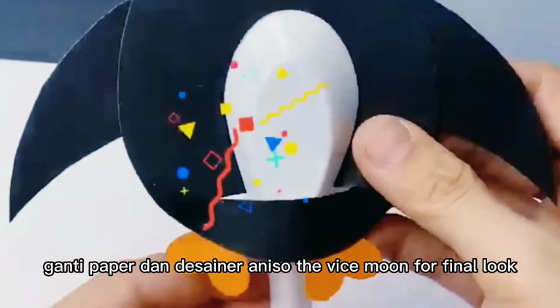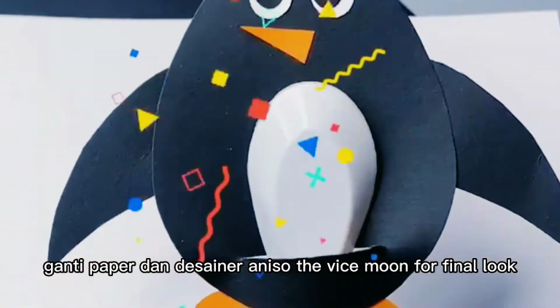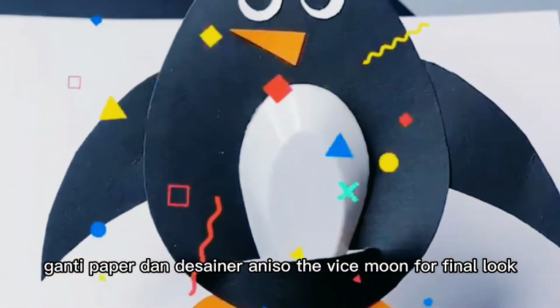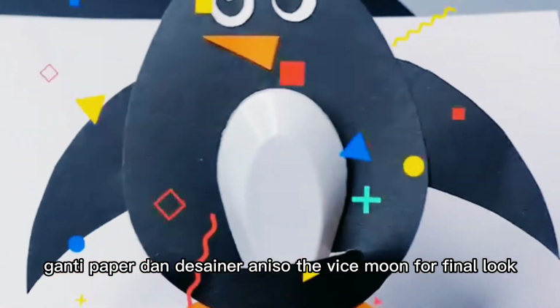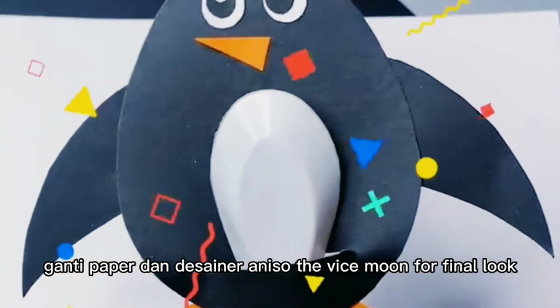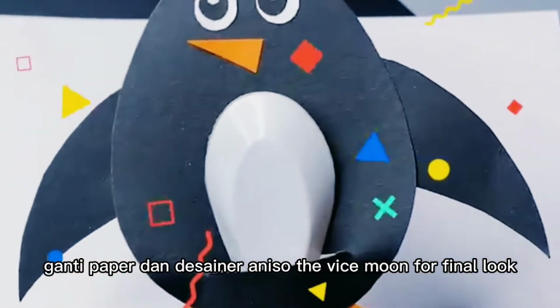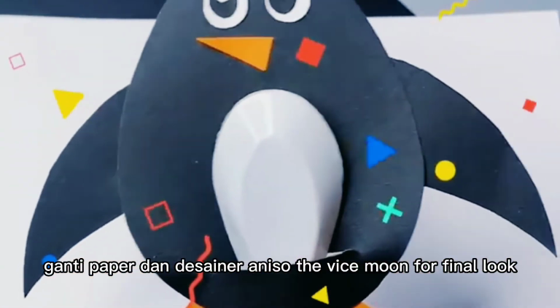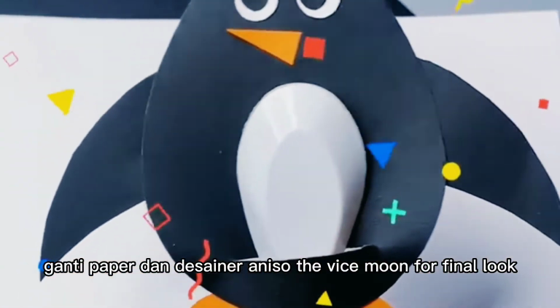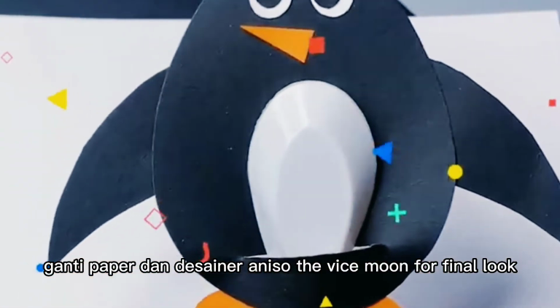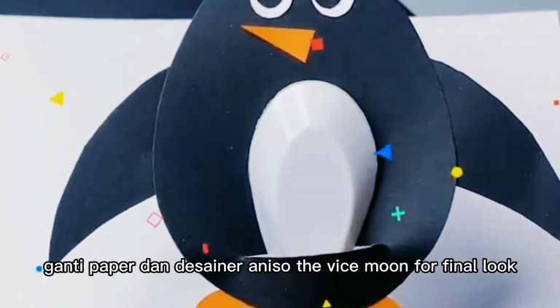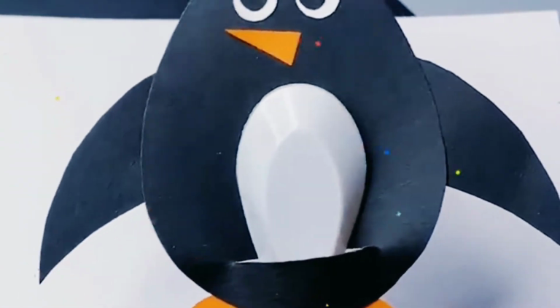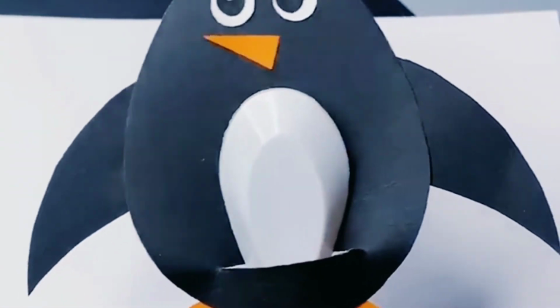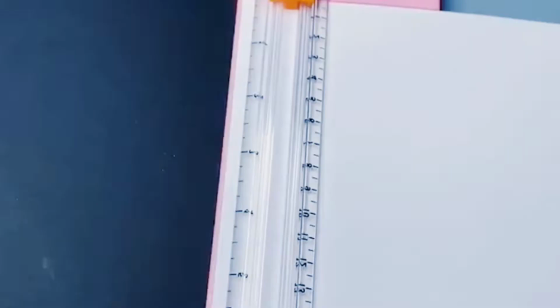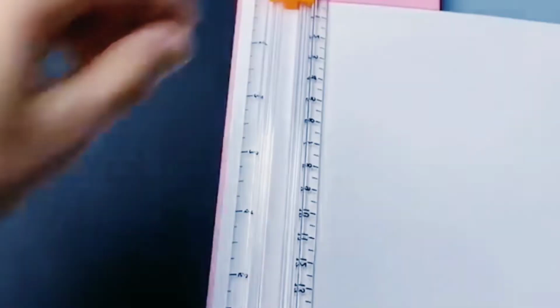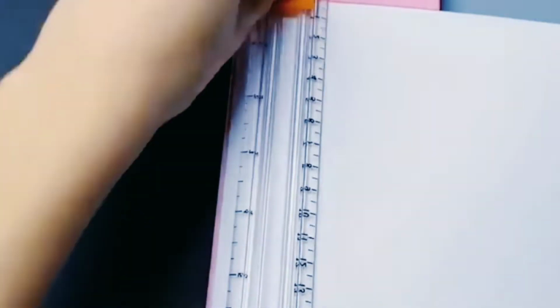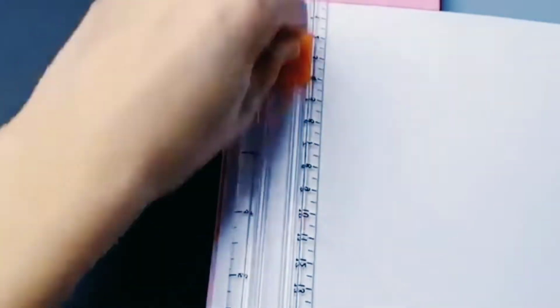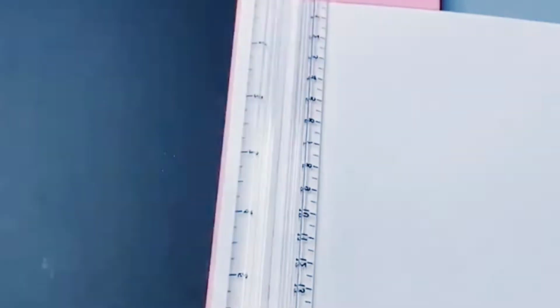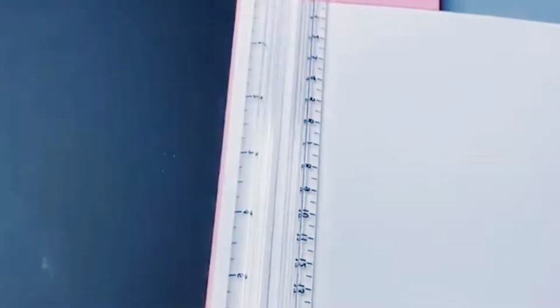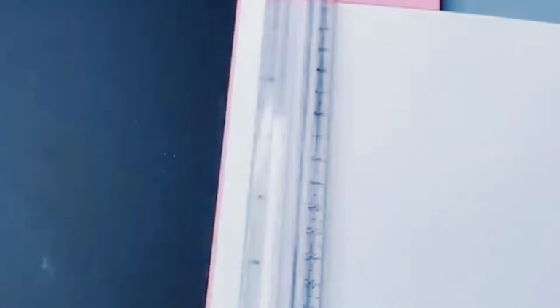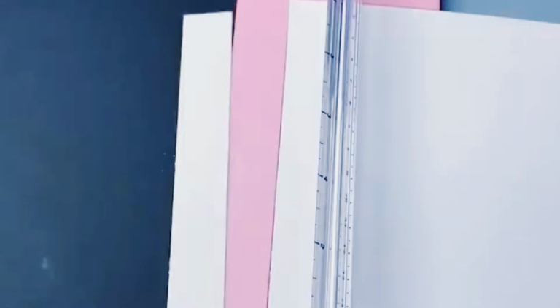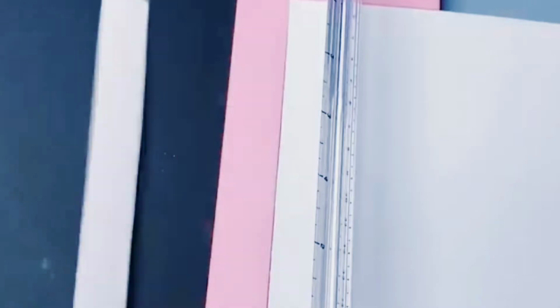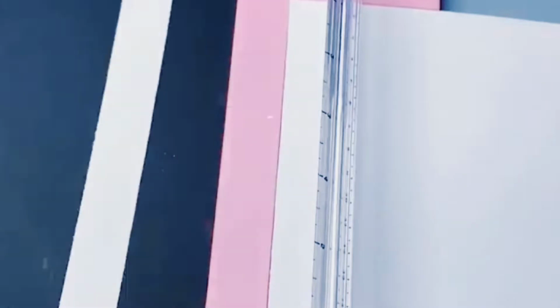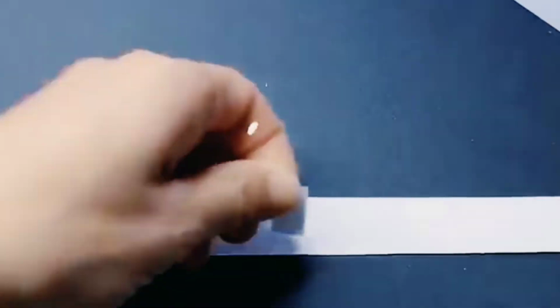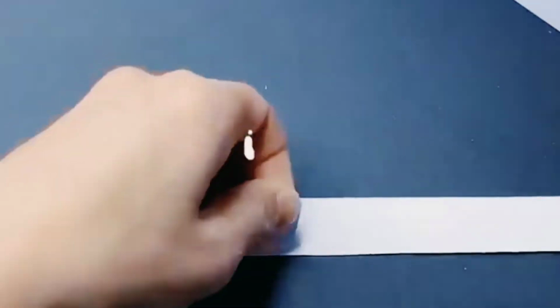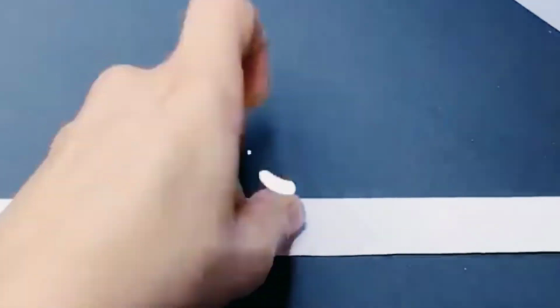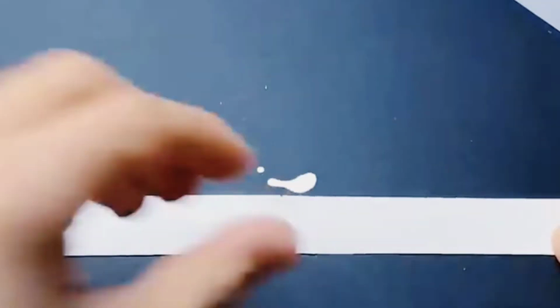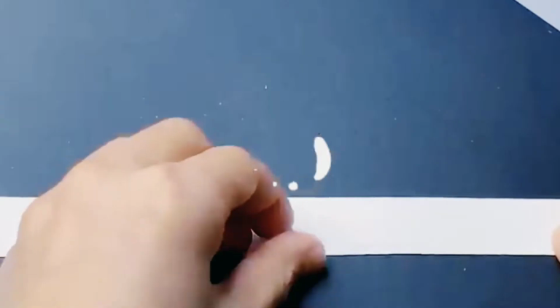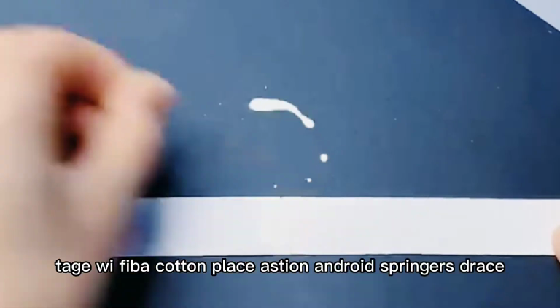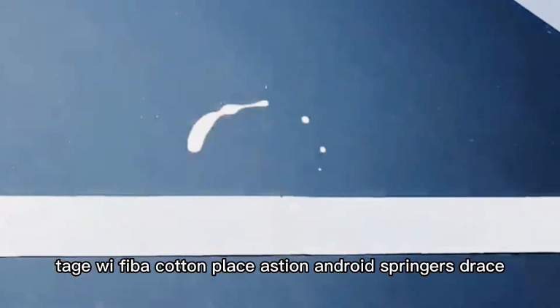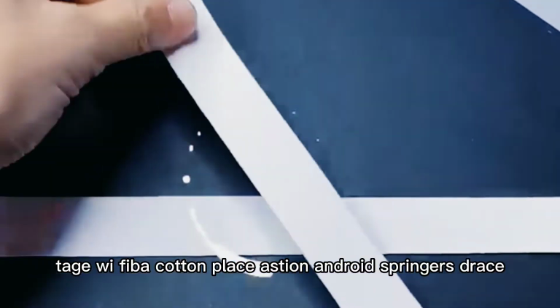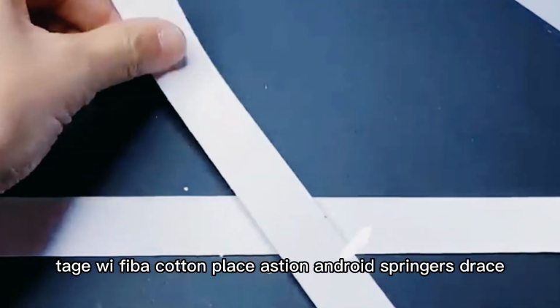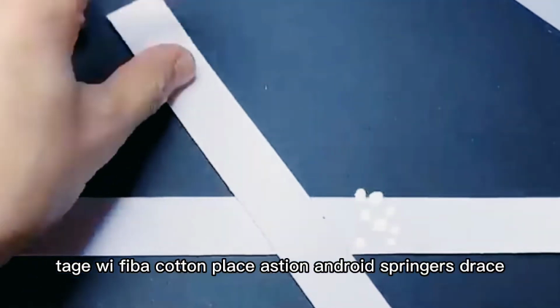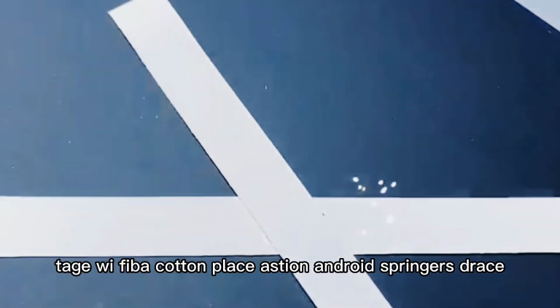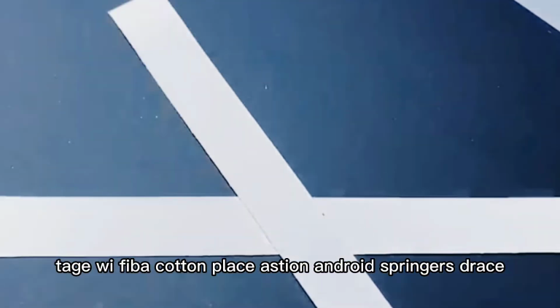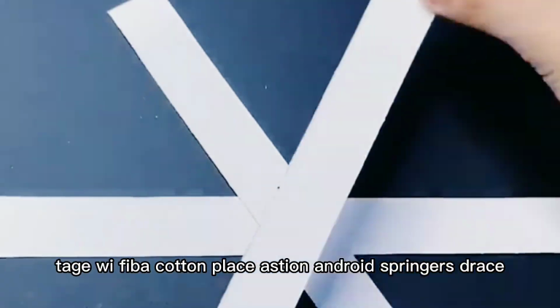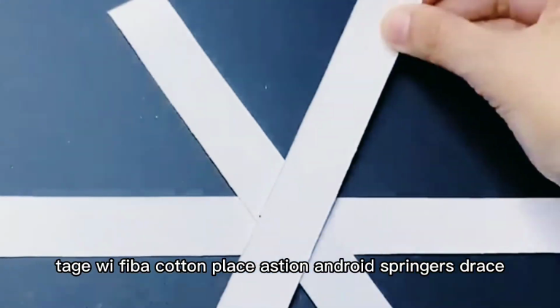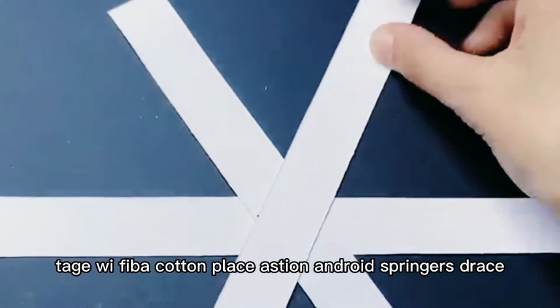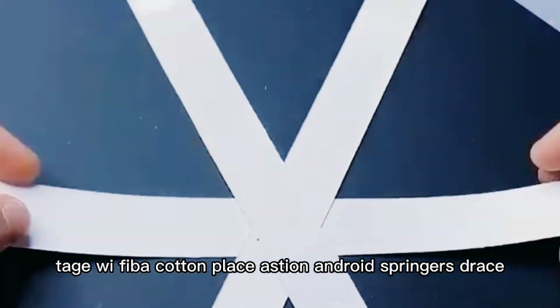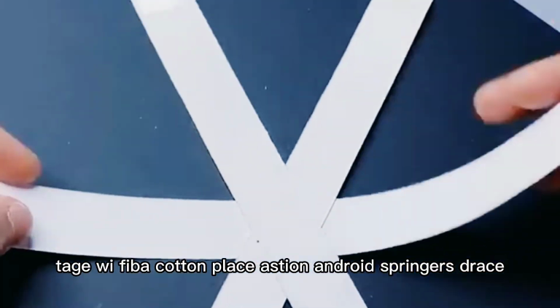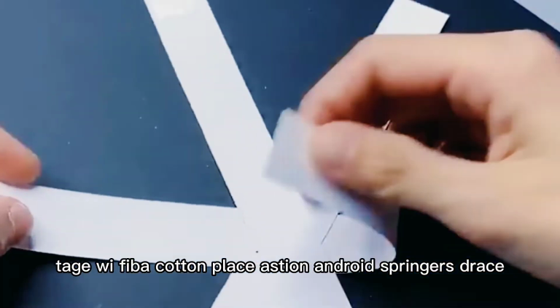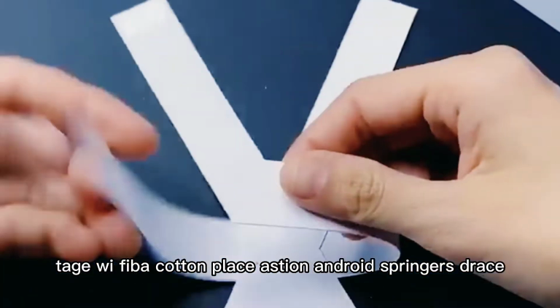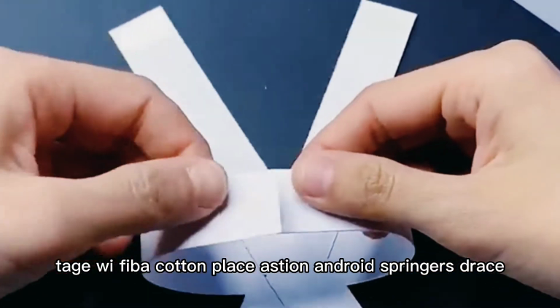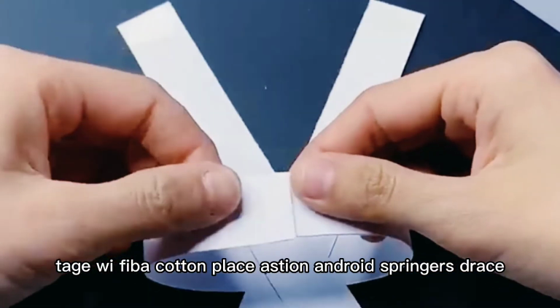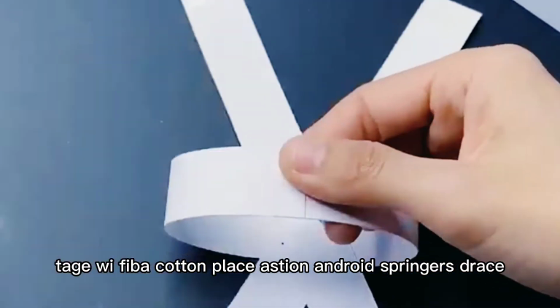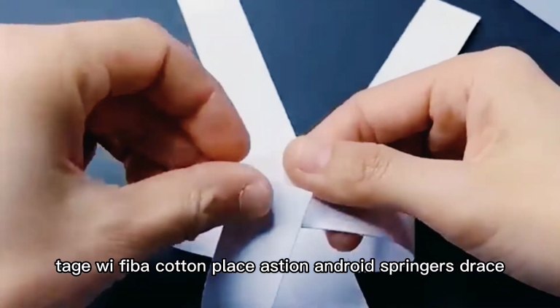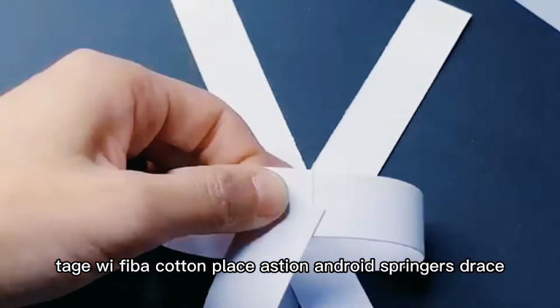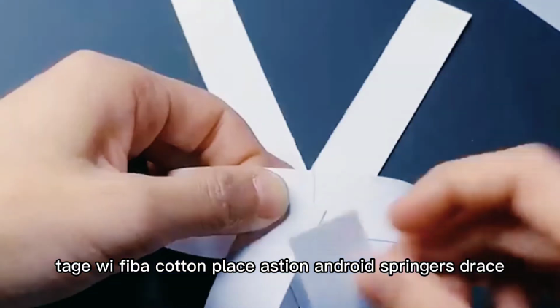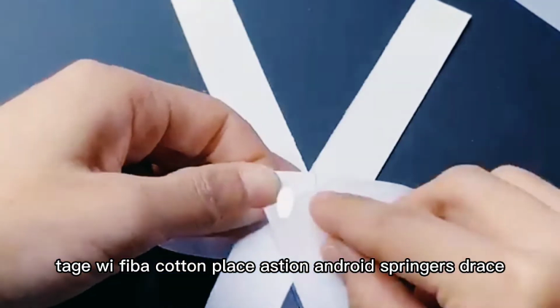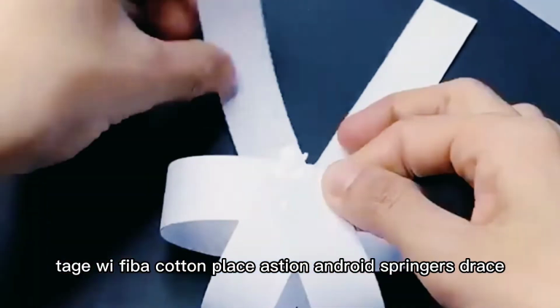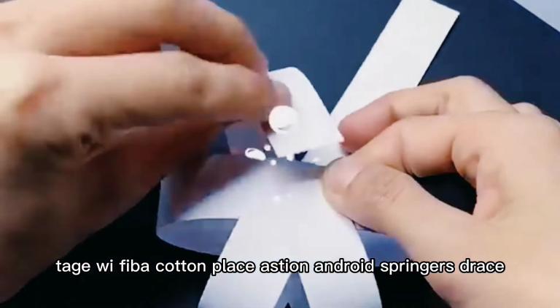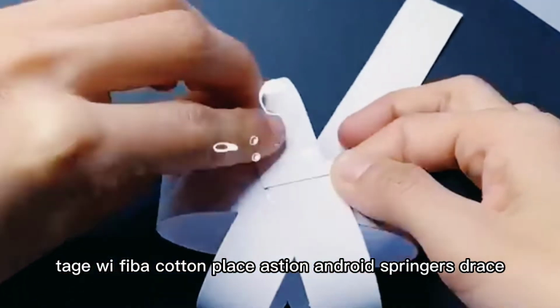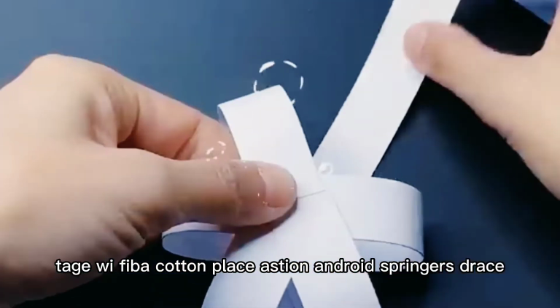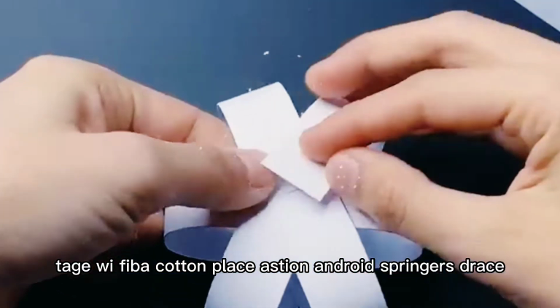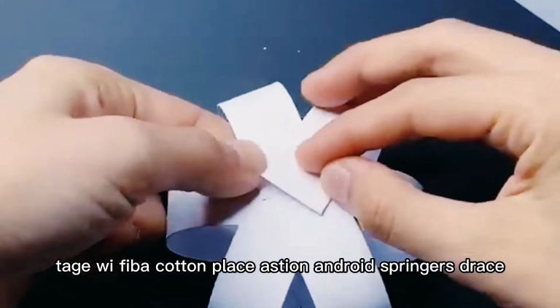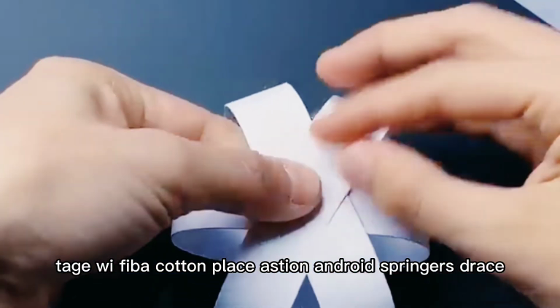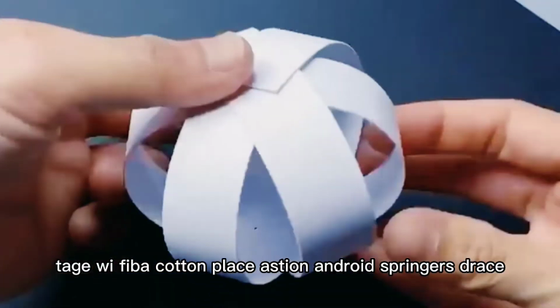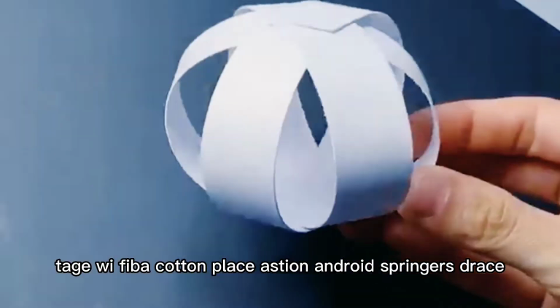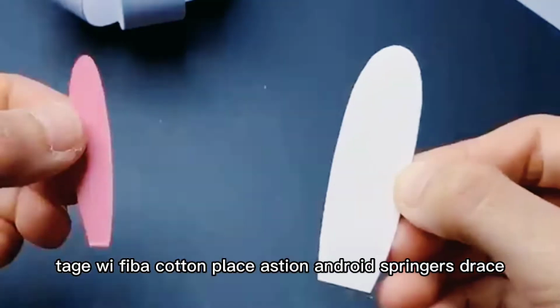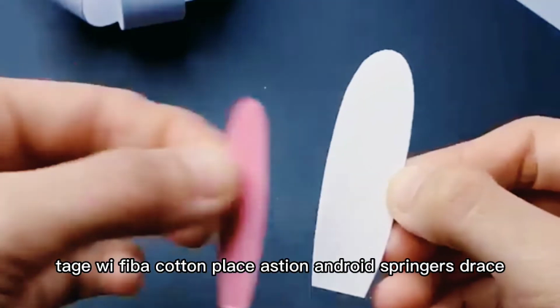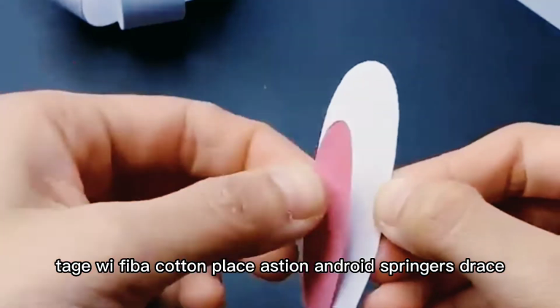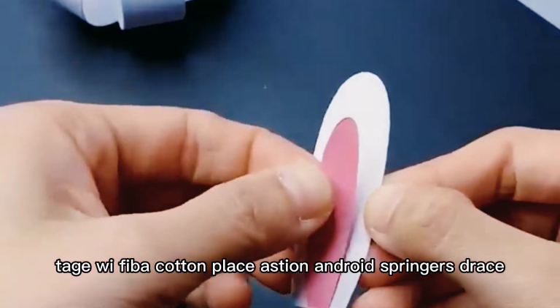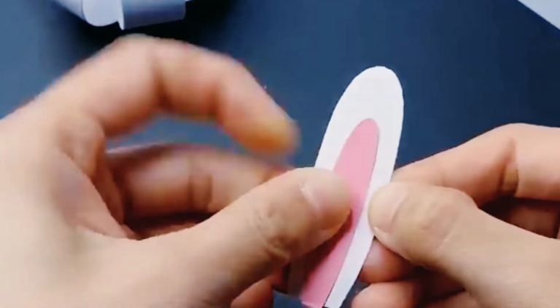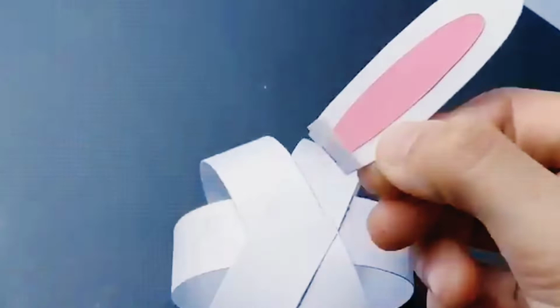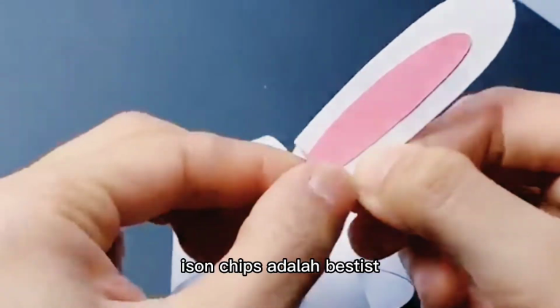Next is a cute bunny. Take white paper, cut and paste as shown. Add its pink ears, draw its eyes and cheeks, and at last paste its cute hairband.